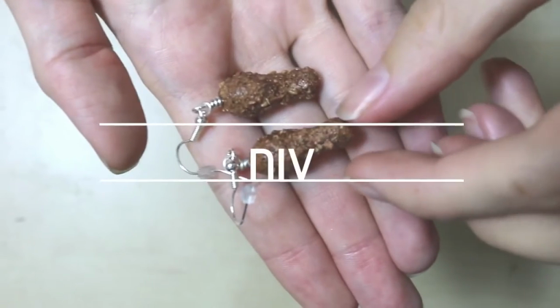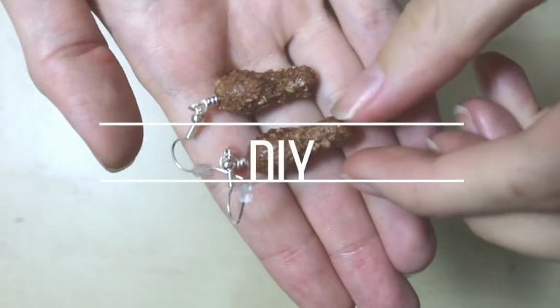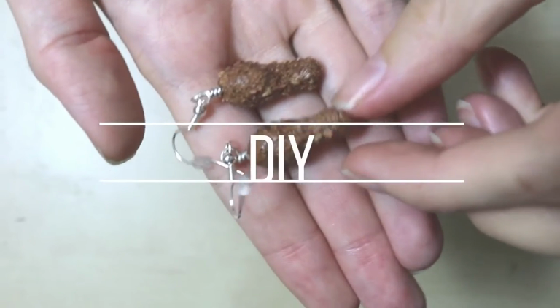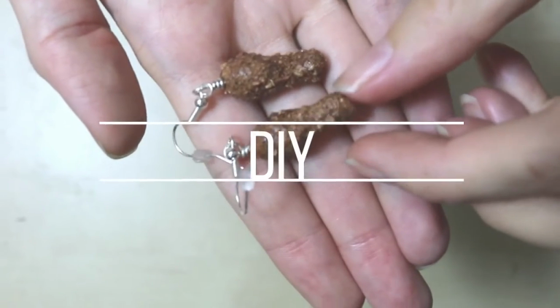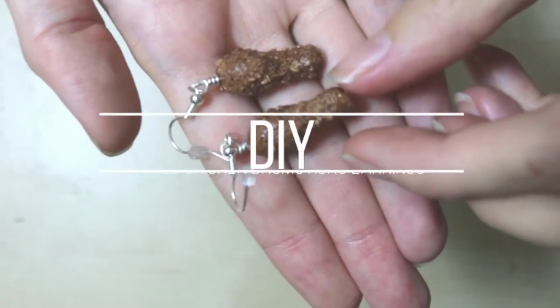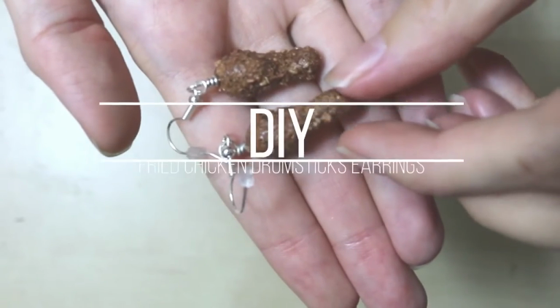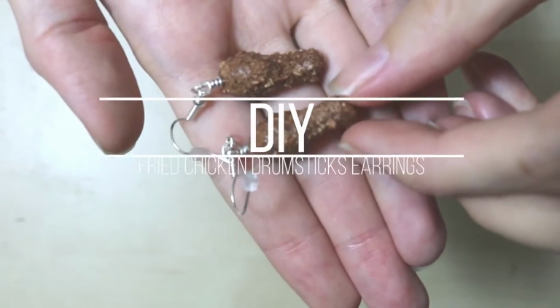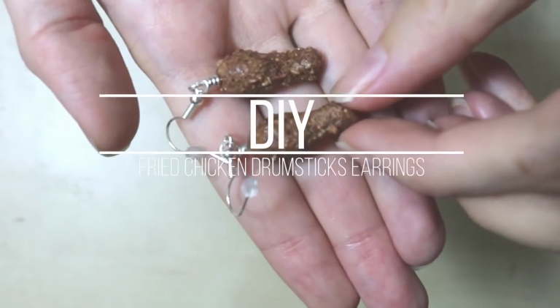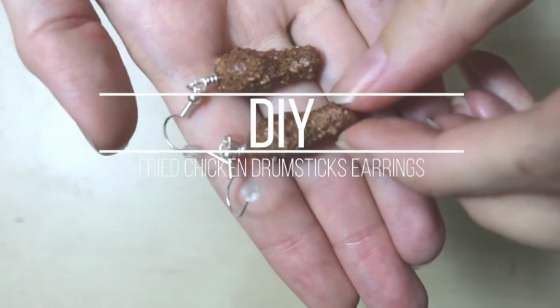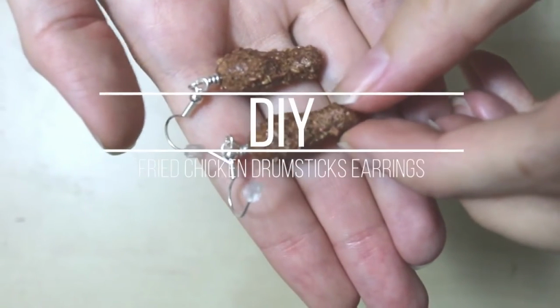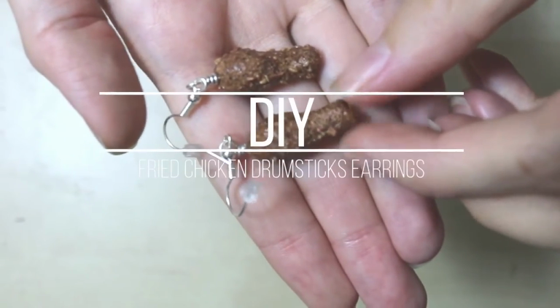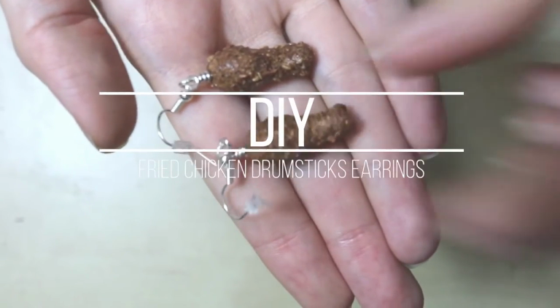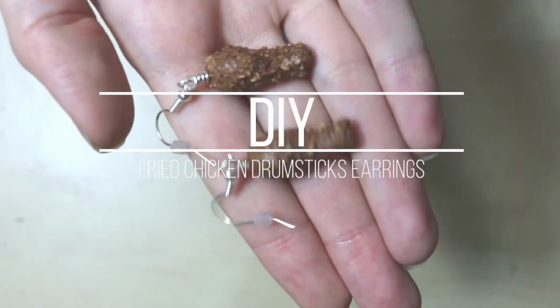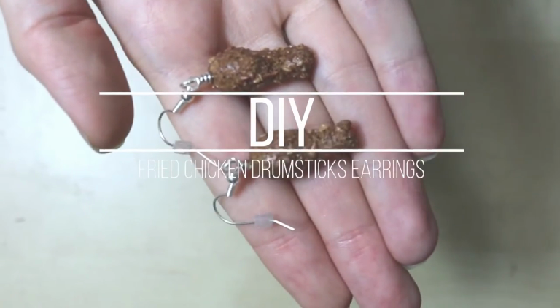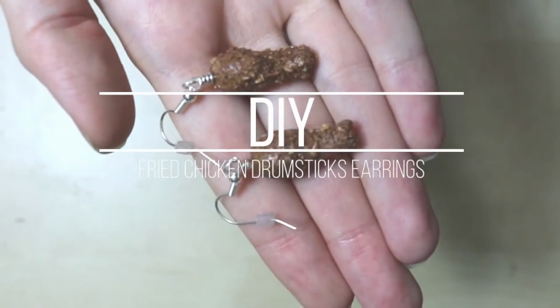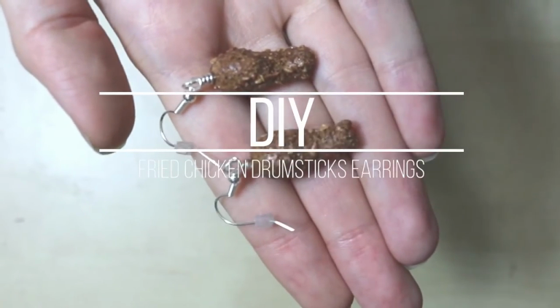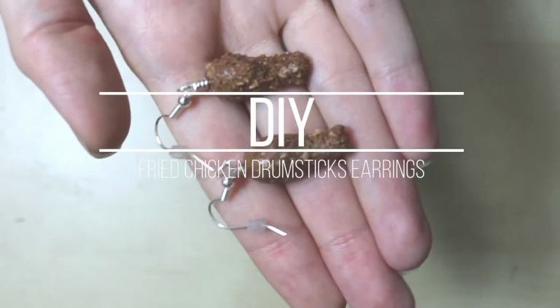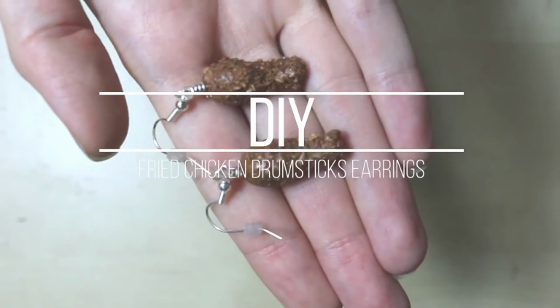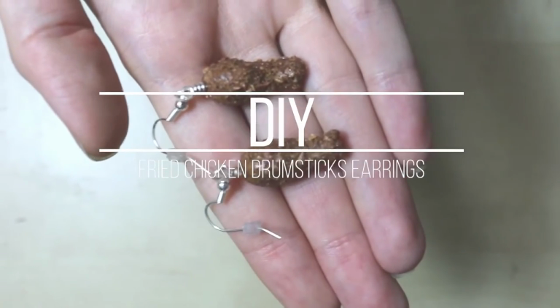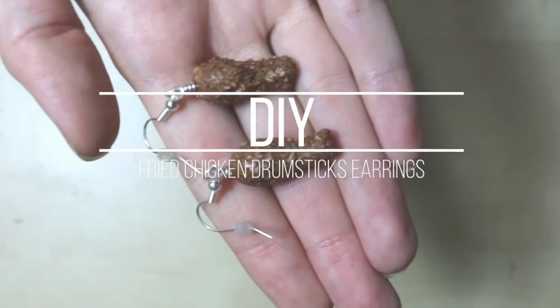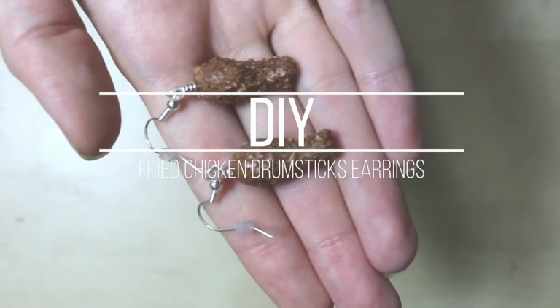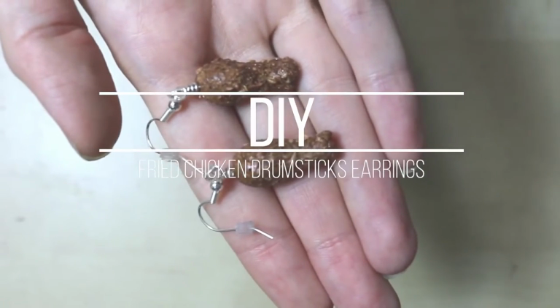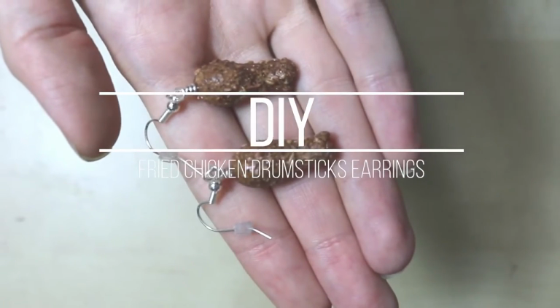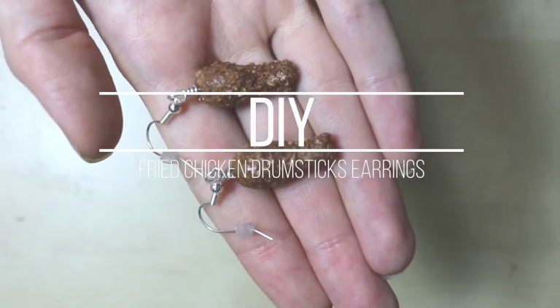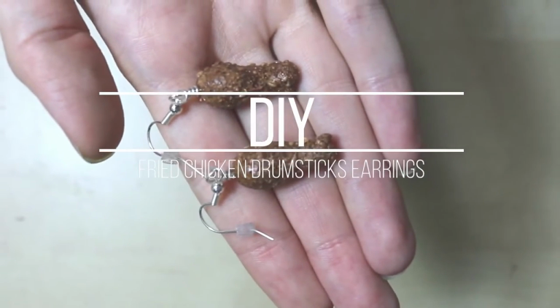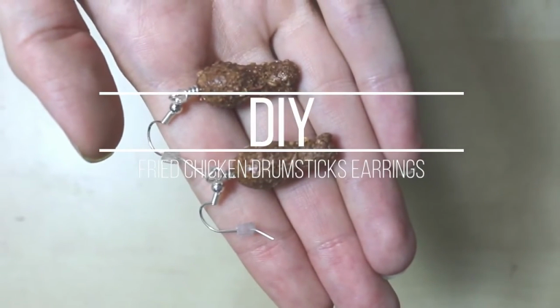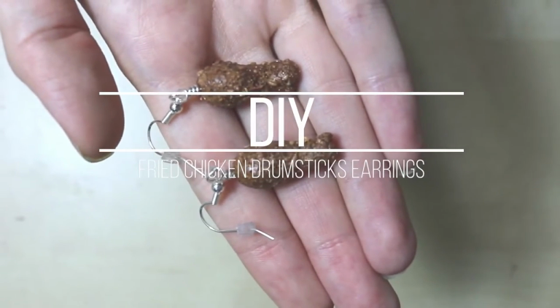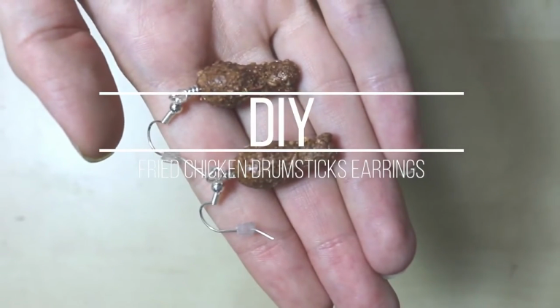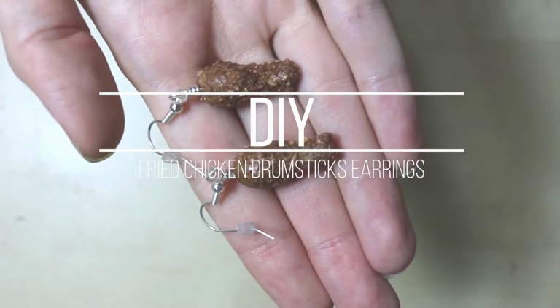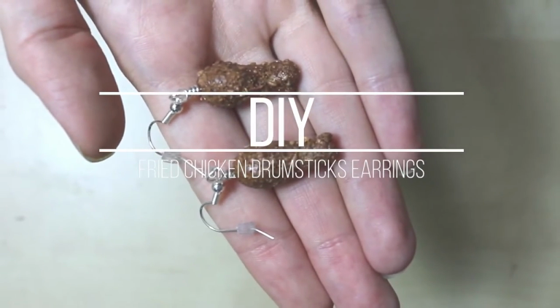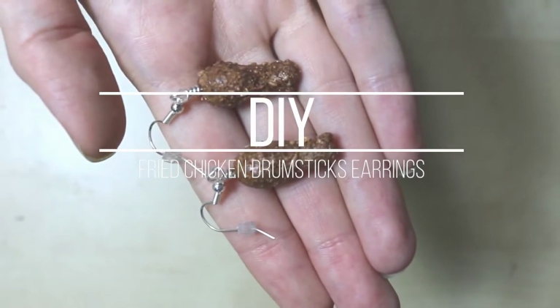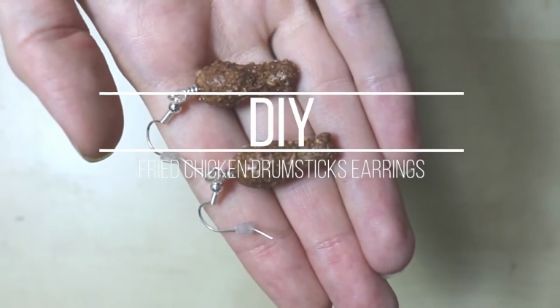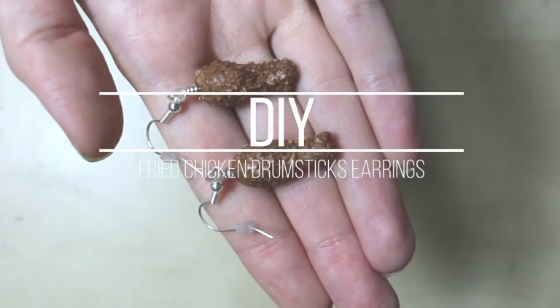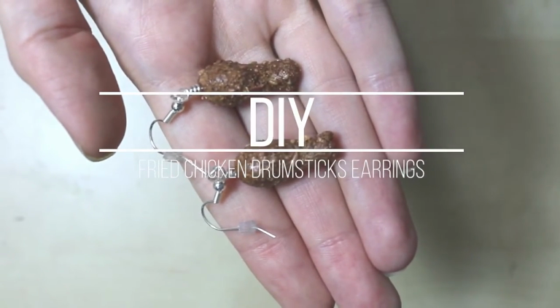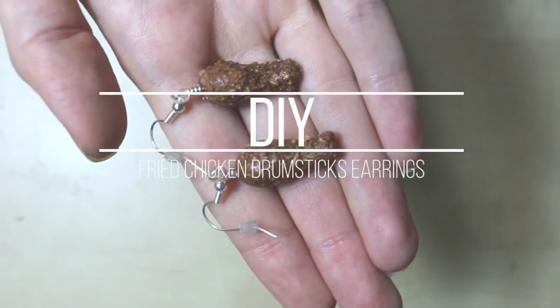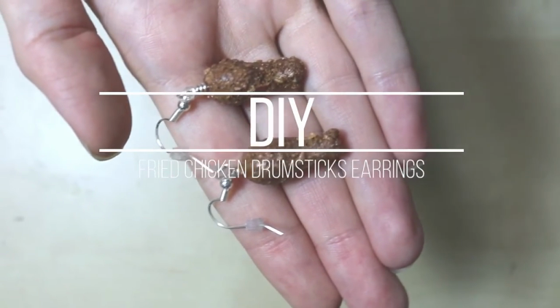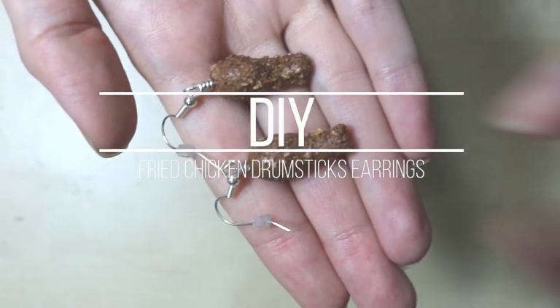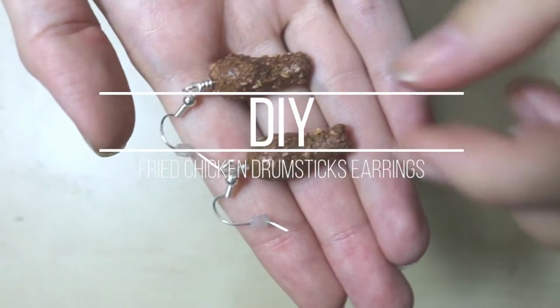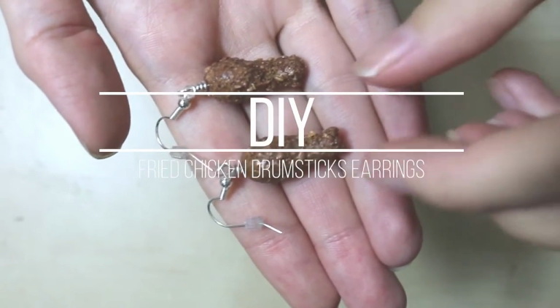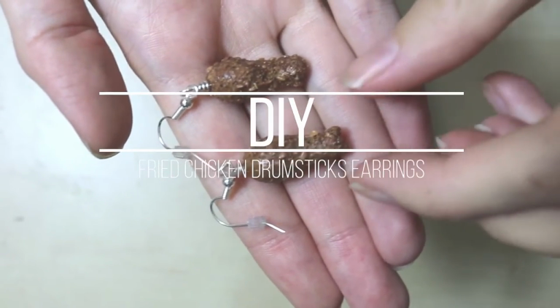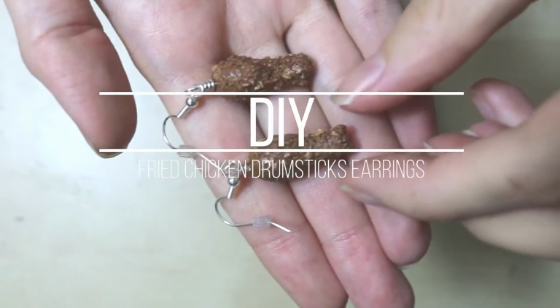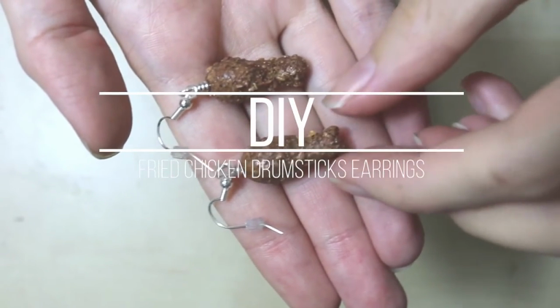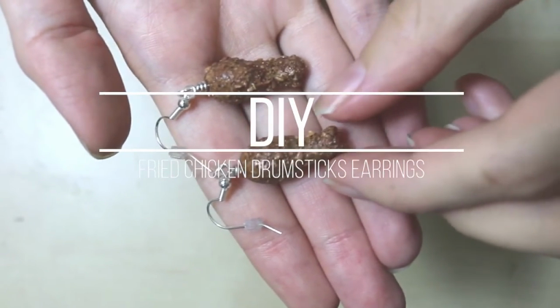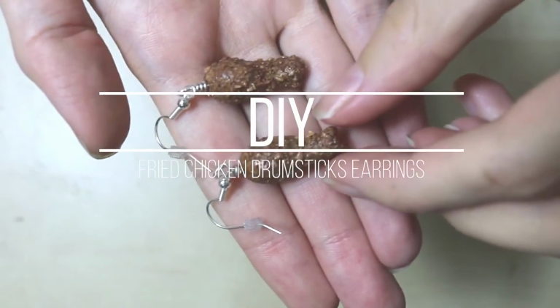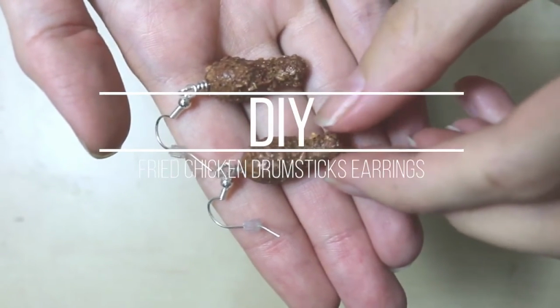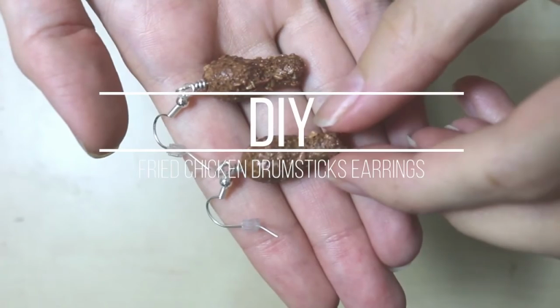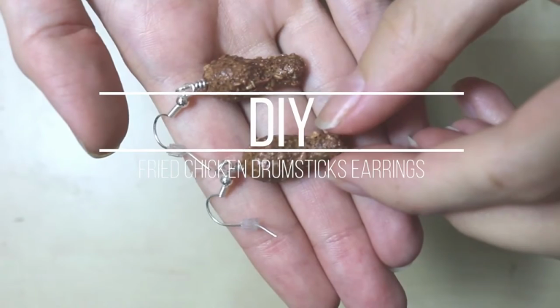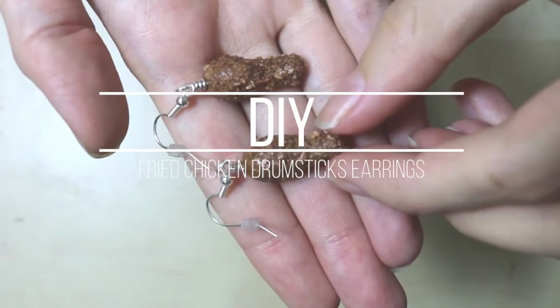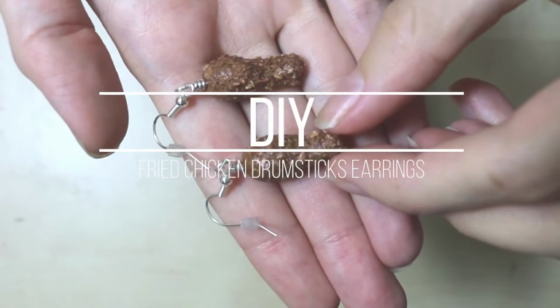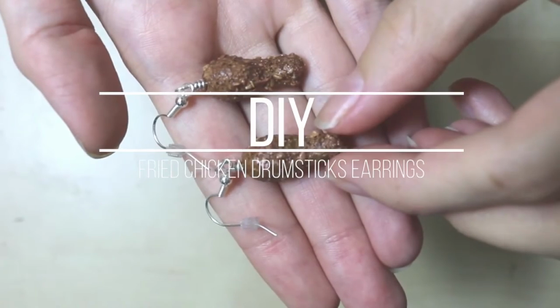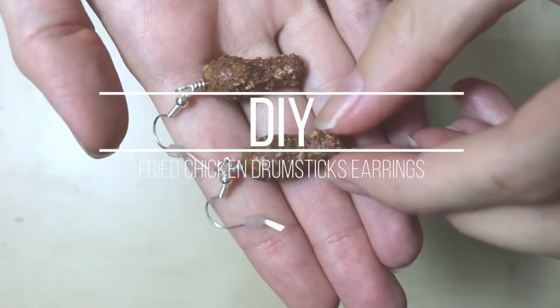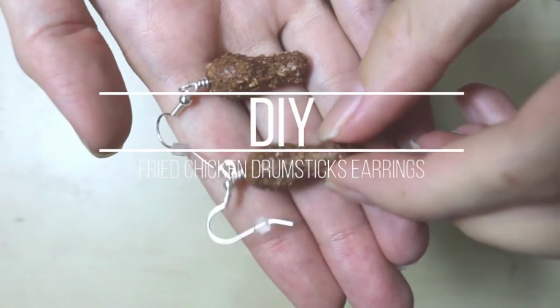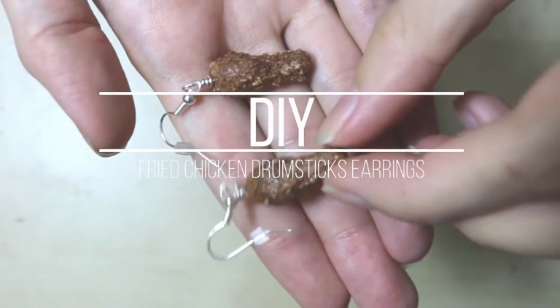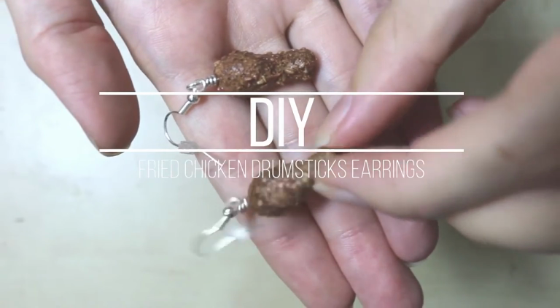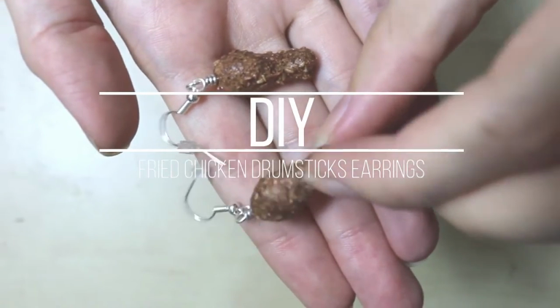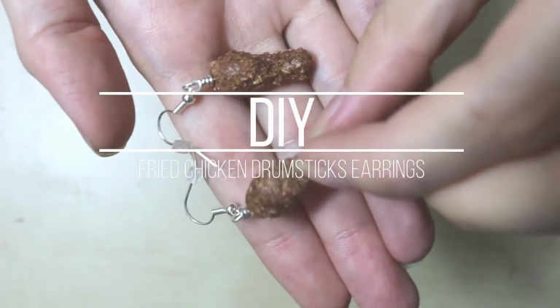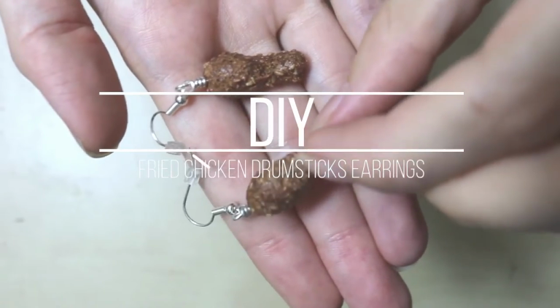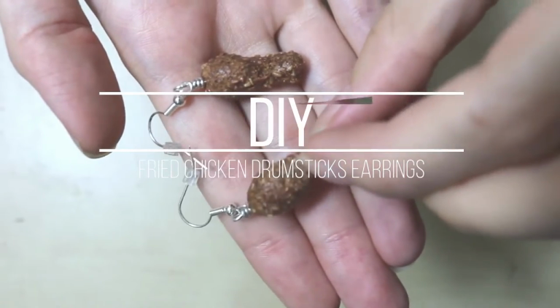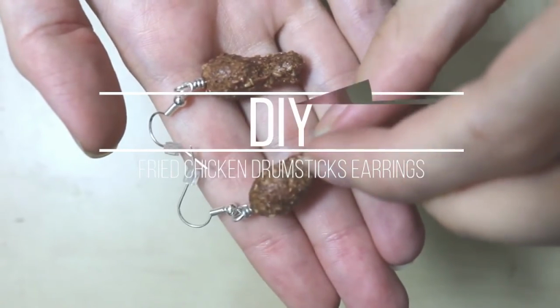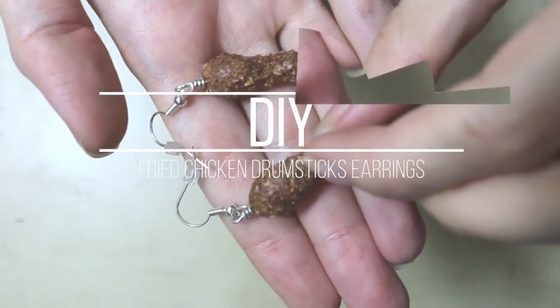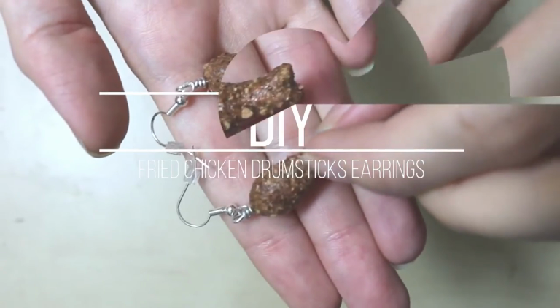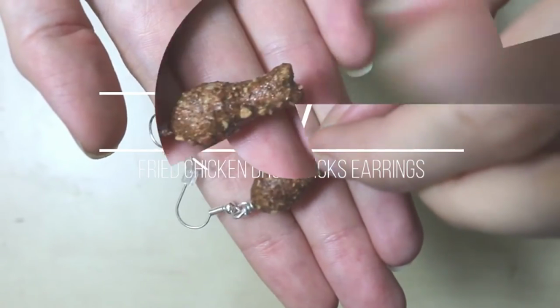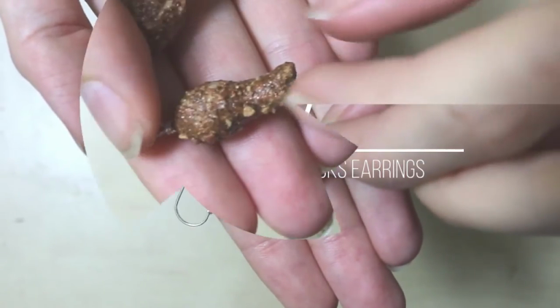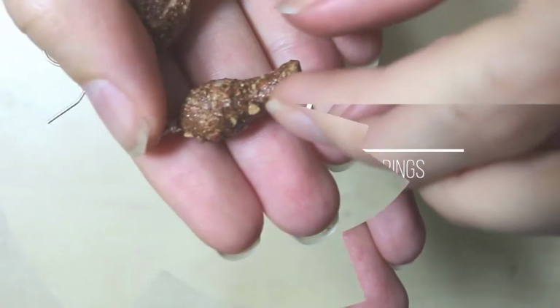Hi everyone, and welcome to another episode of Cooking with Candy Wear, and today we're going to be making chicken drumstick earrings.